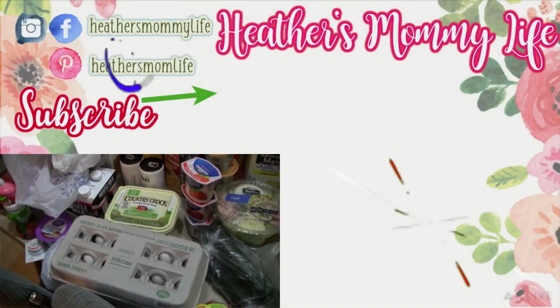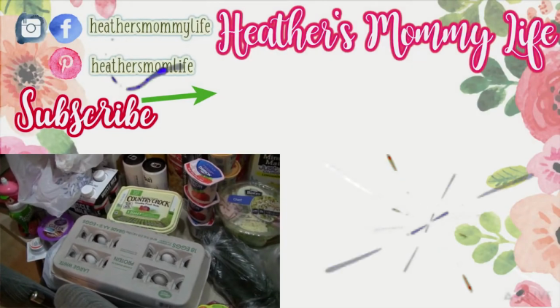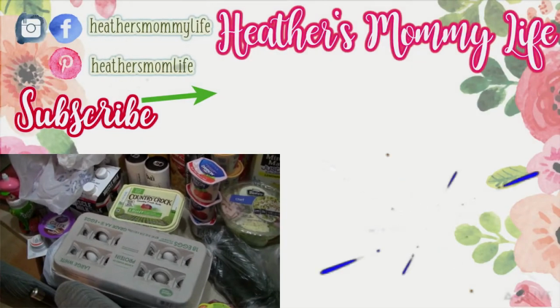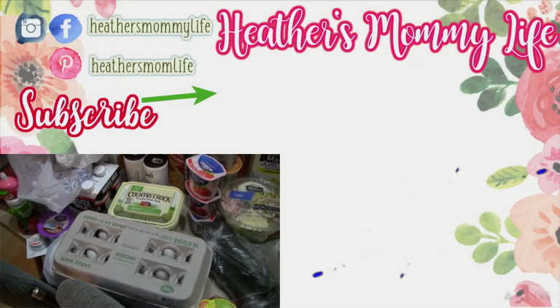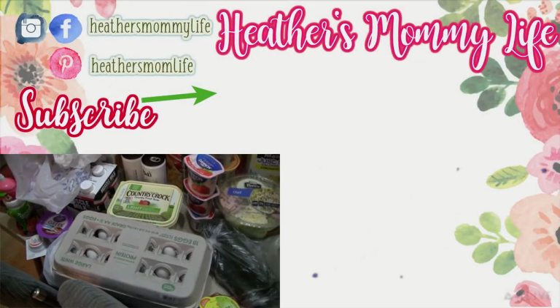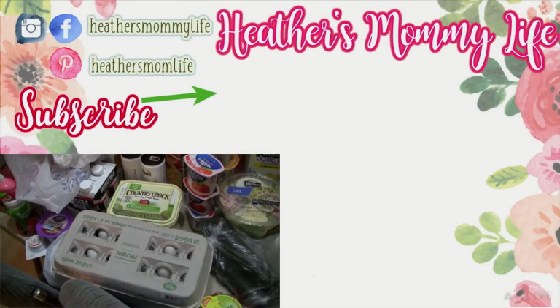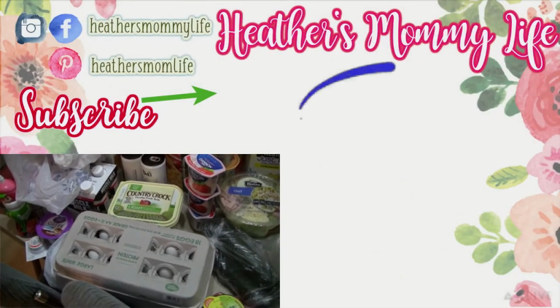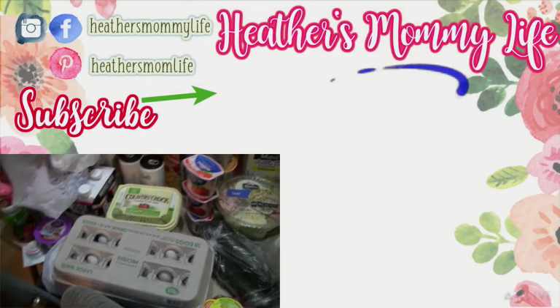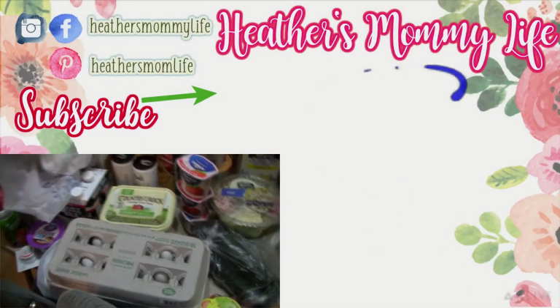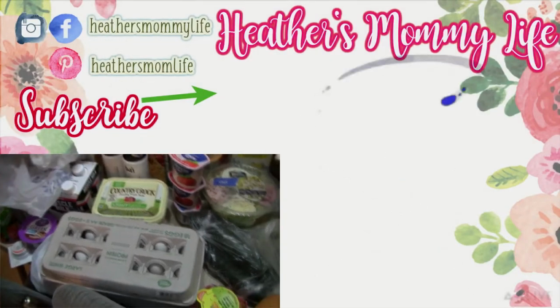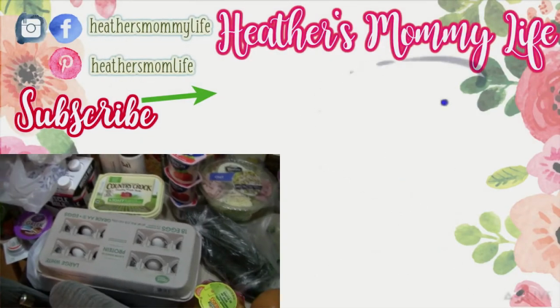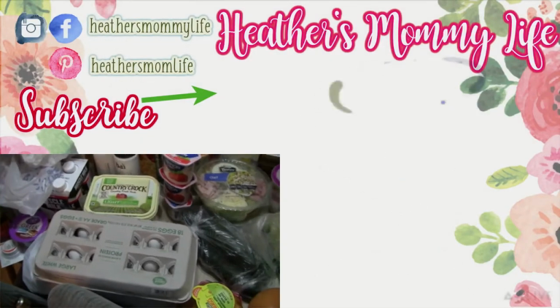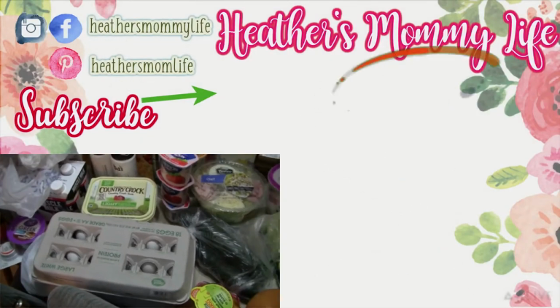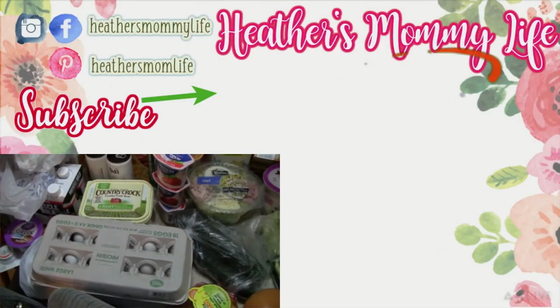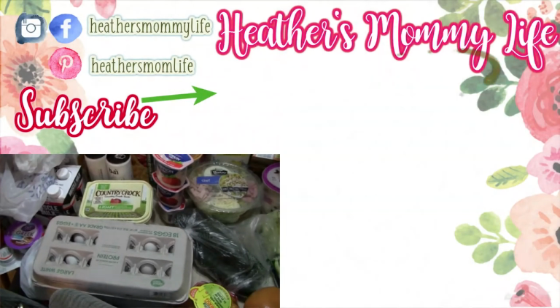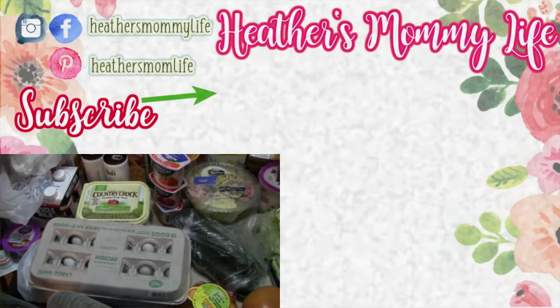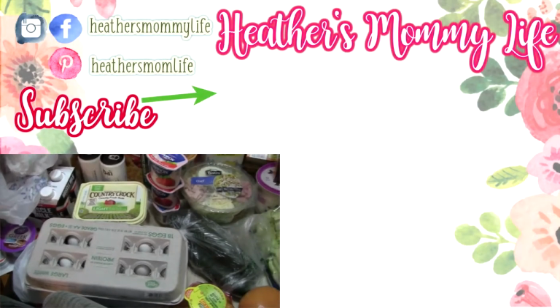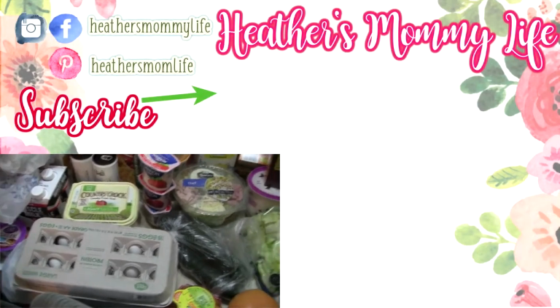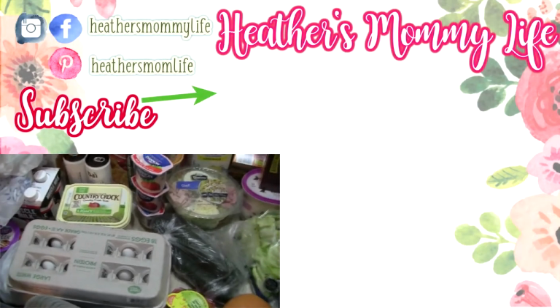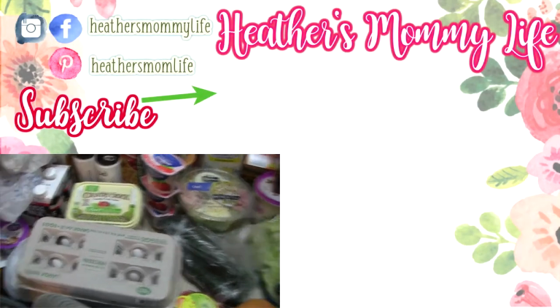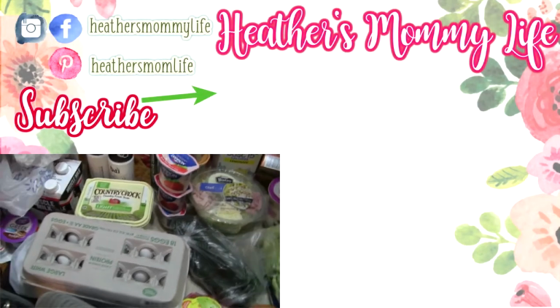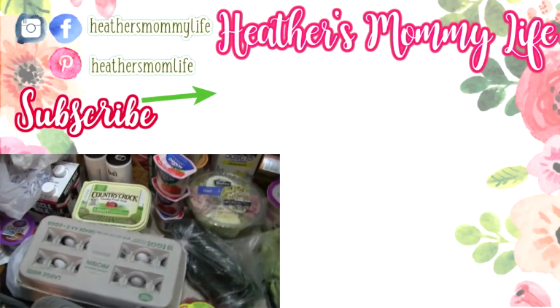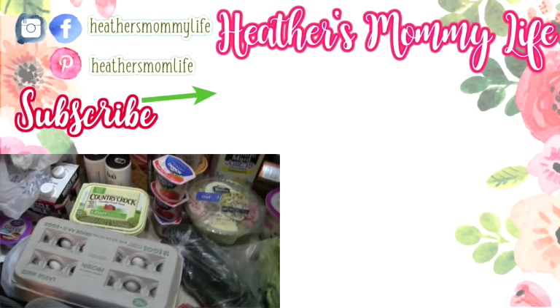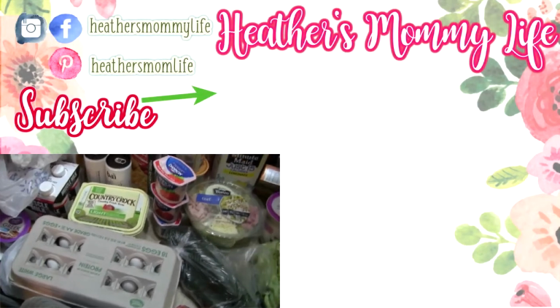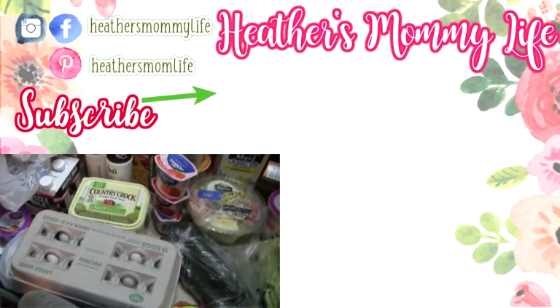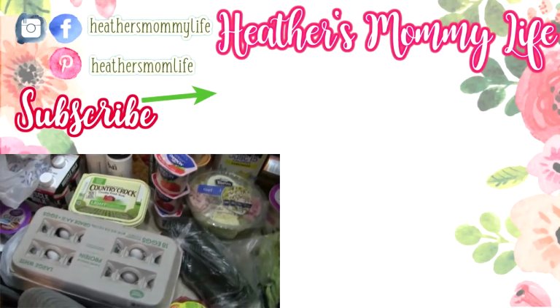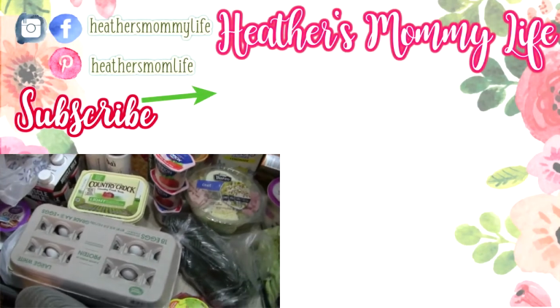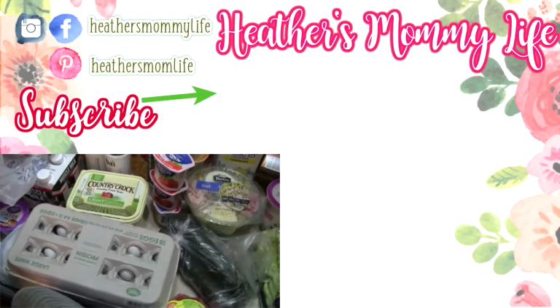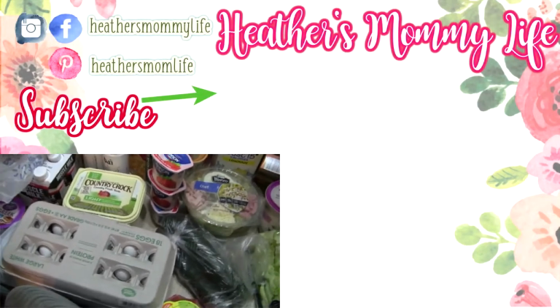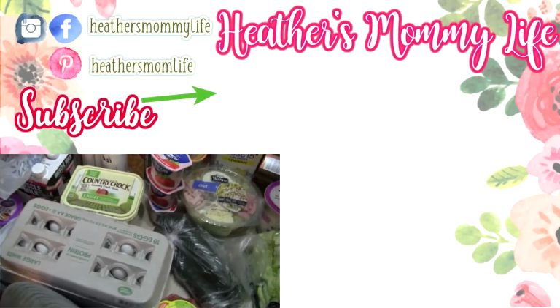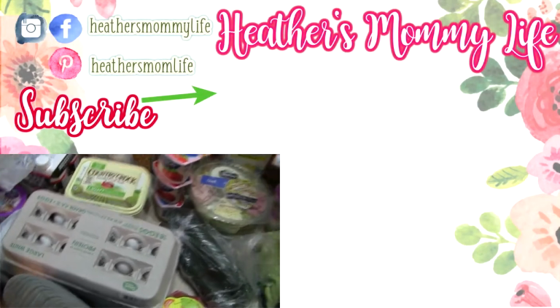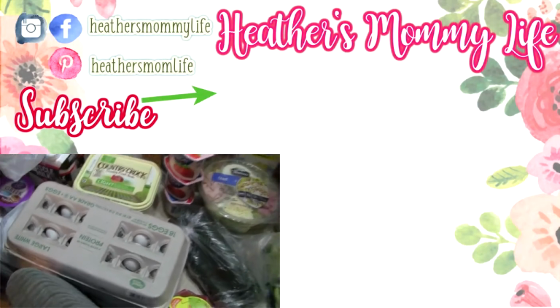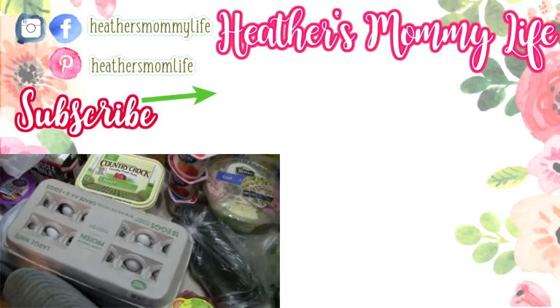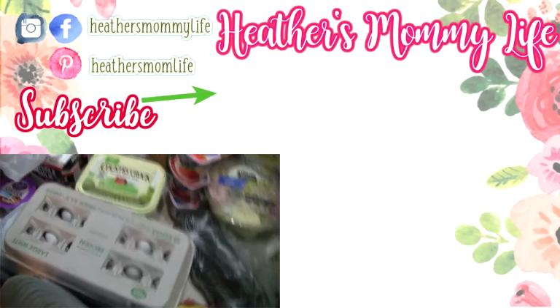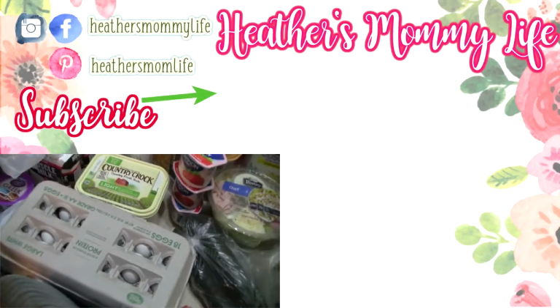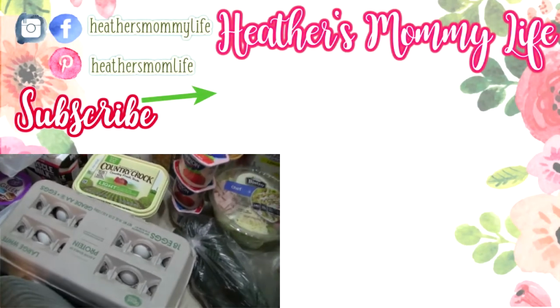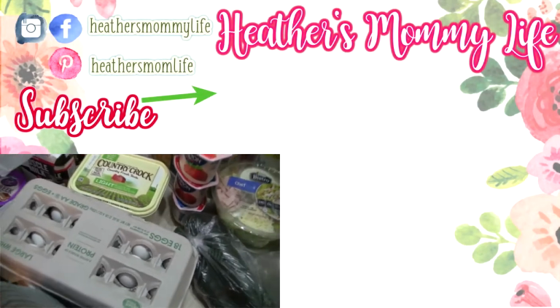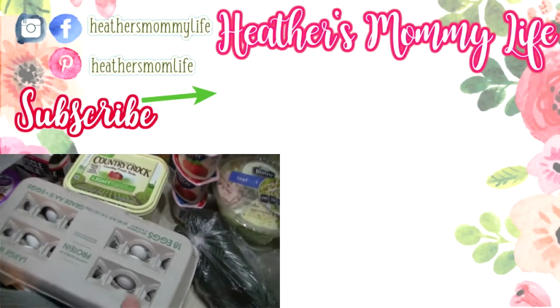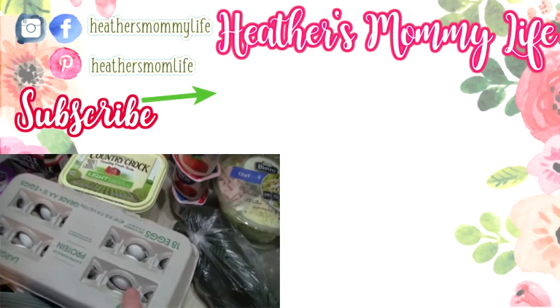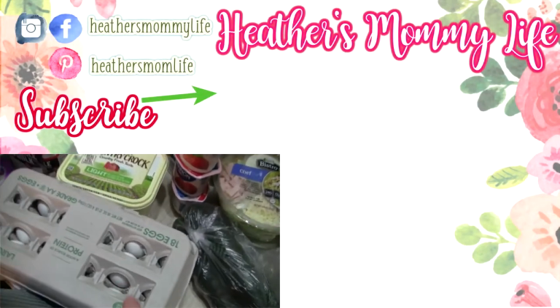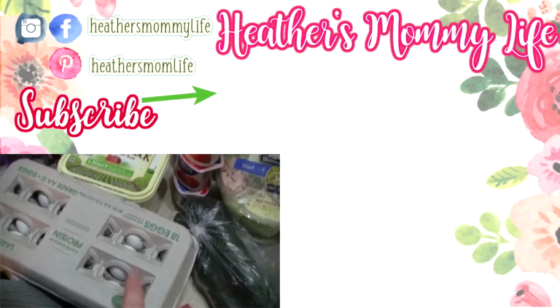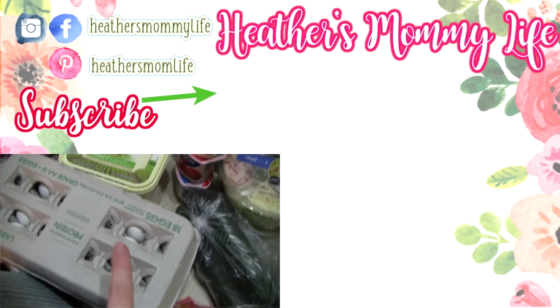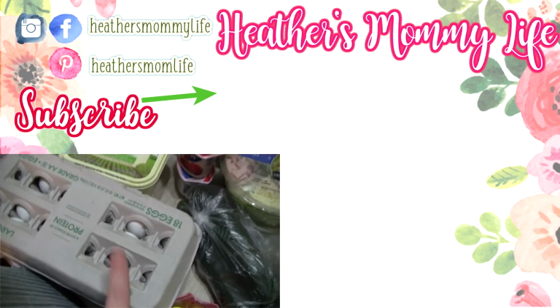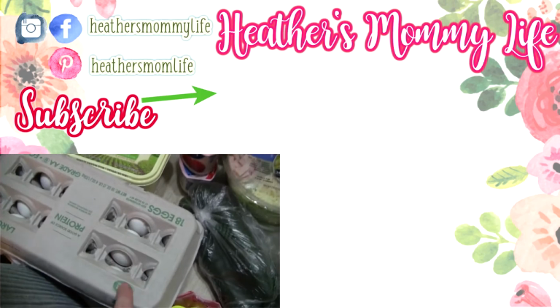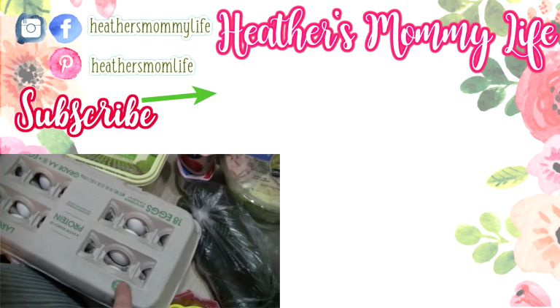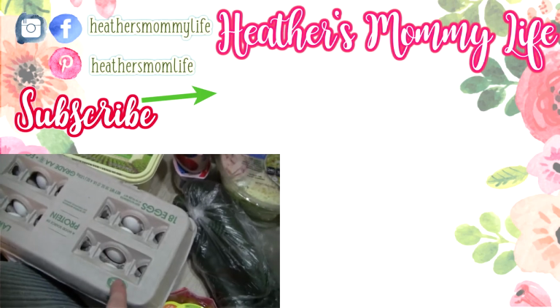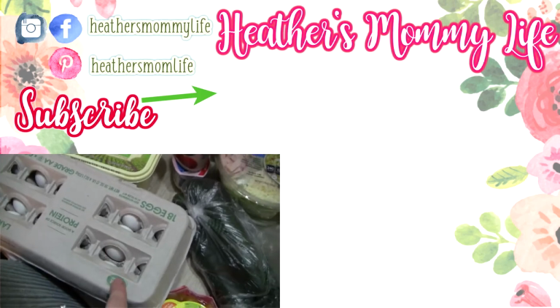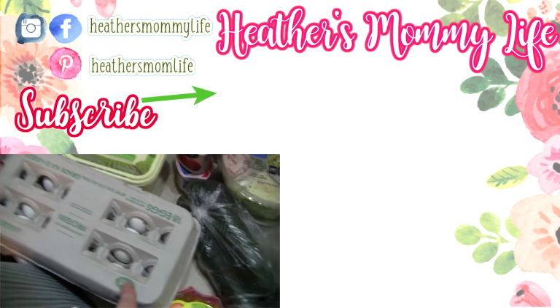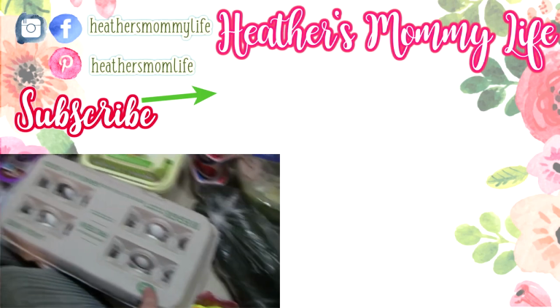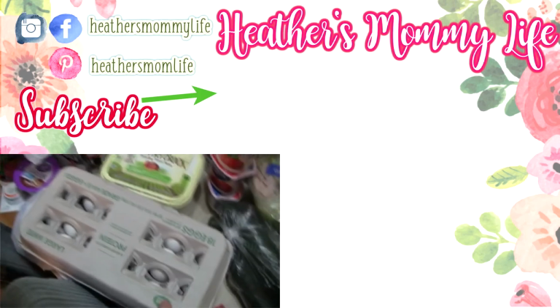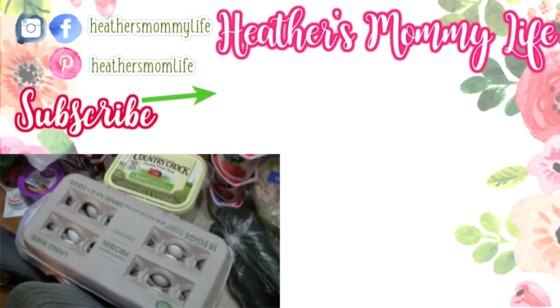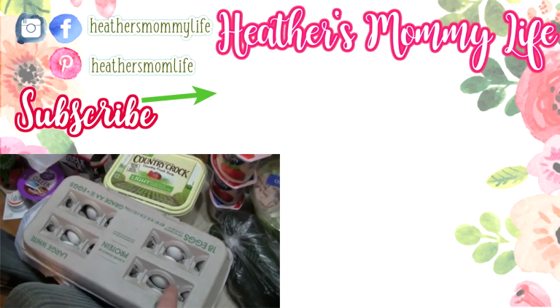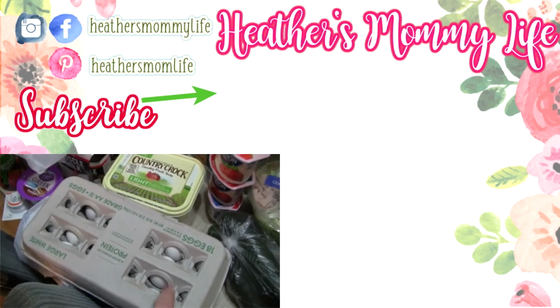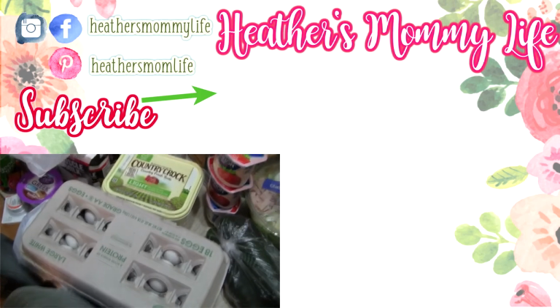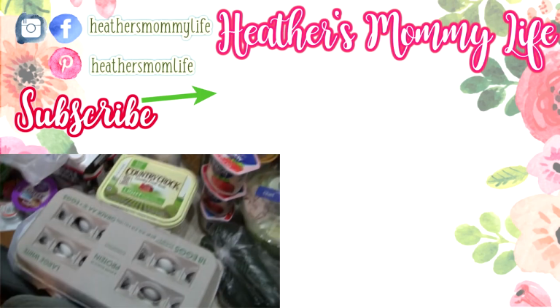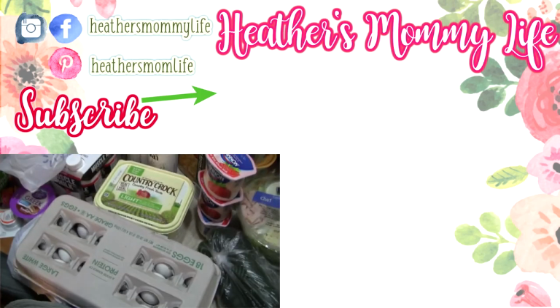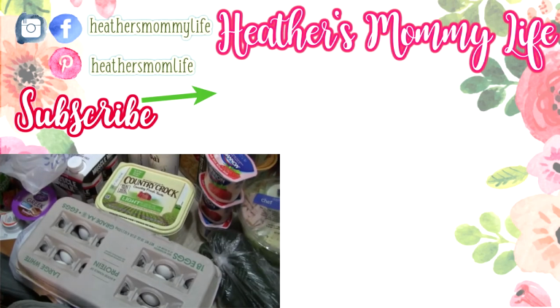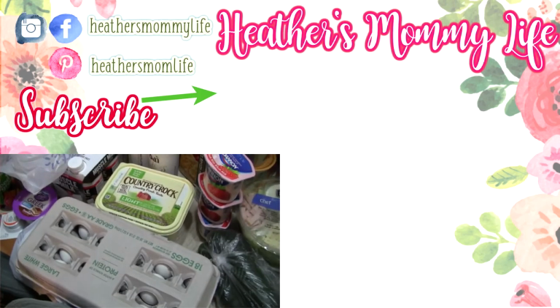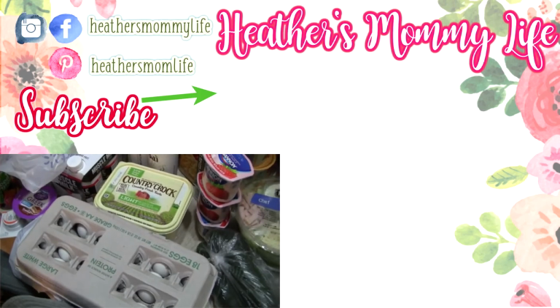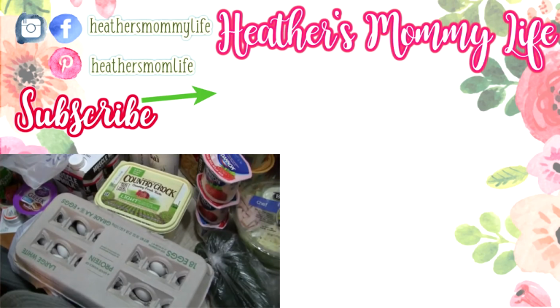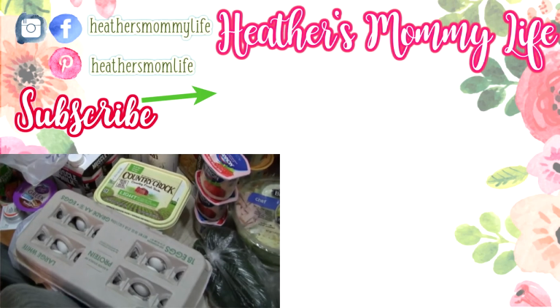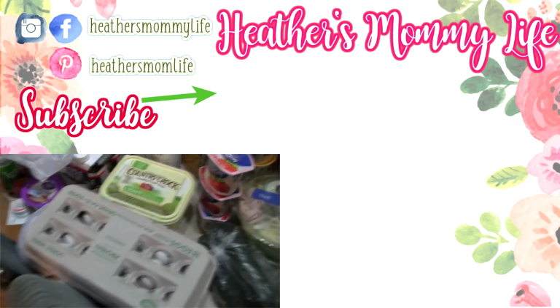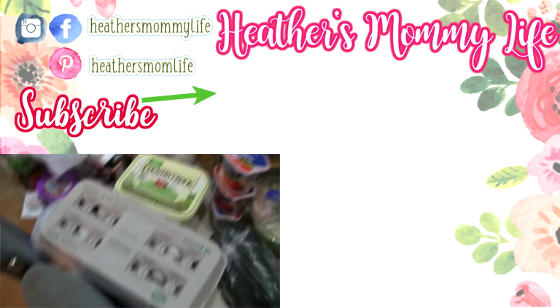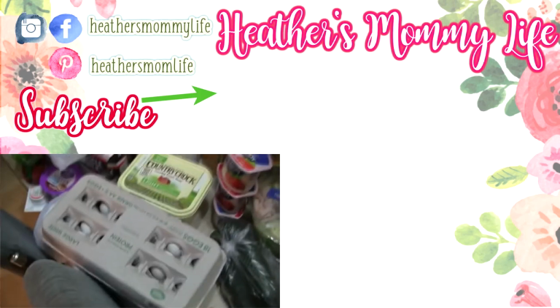Hey guys, I'm back — I was putting everything away and realized I didn't show you the eggs. I got two 18-packs of eggs too. I'll see you guys in my next video!